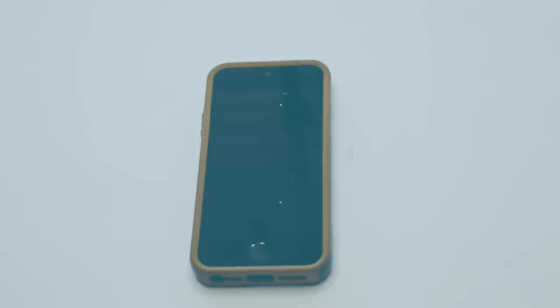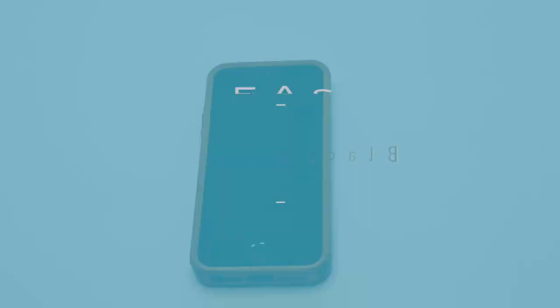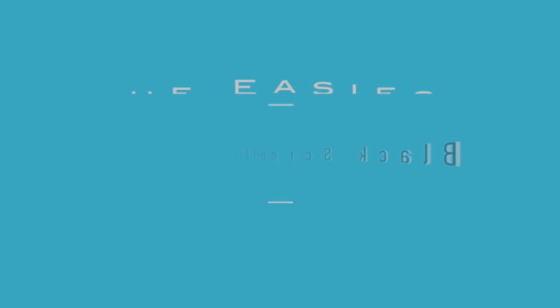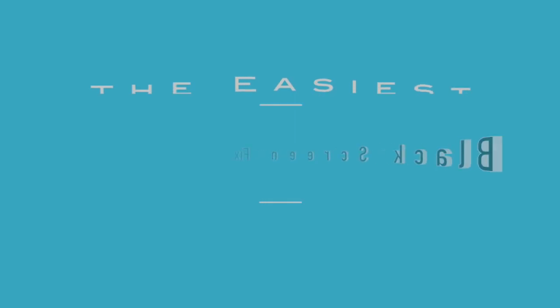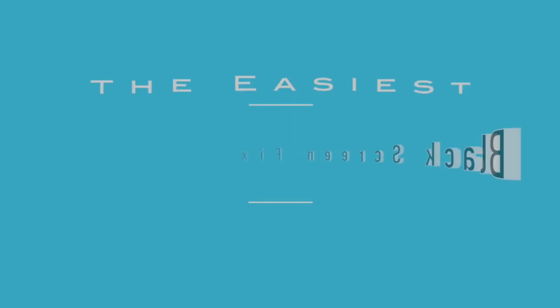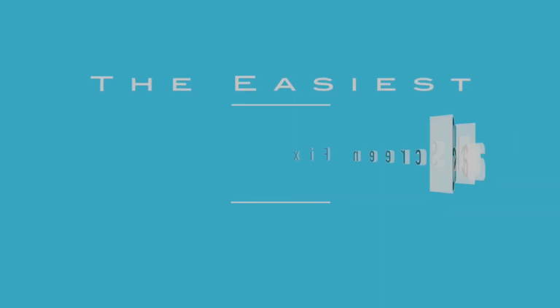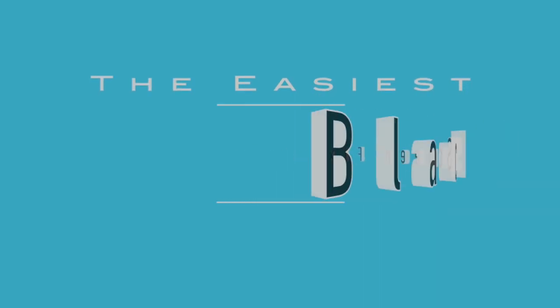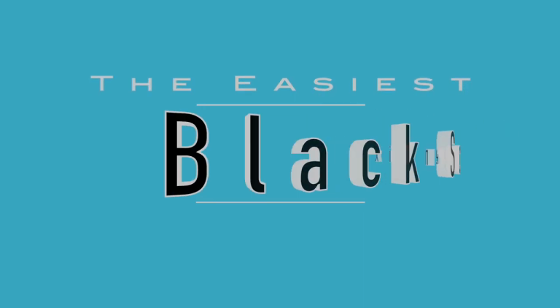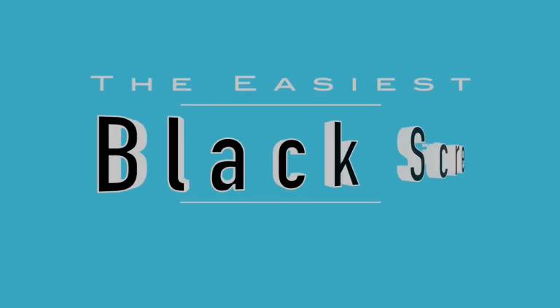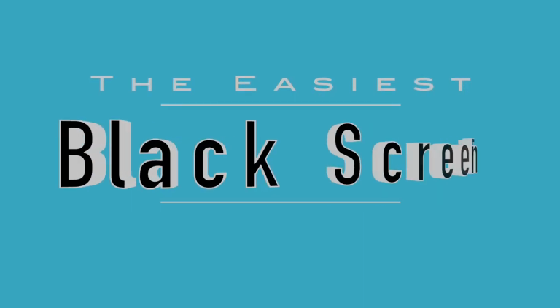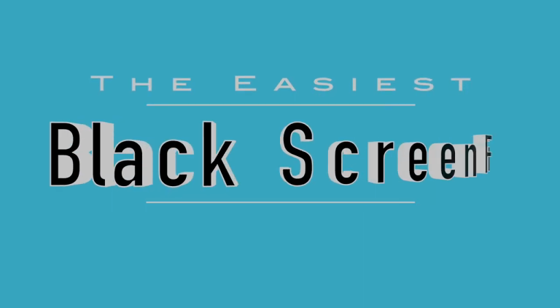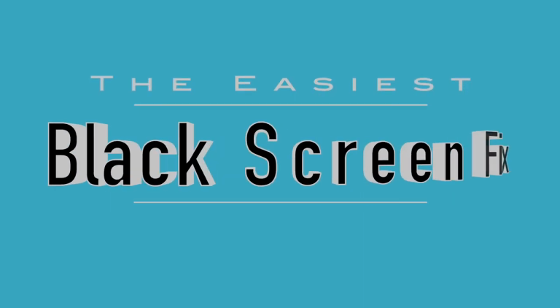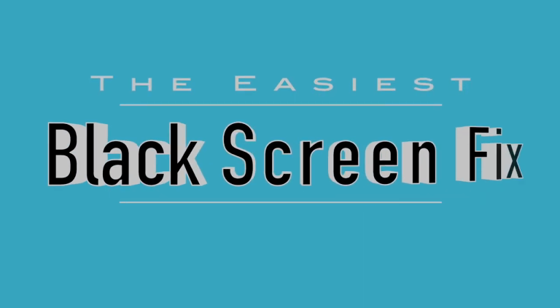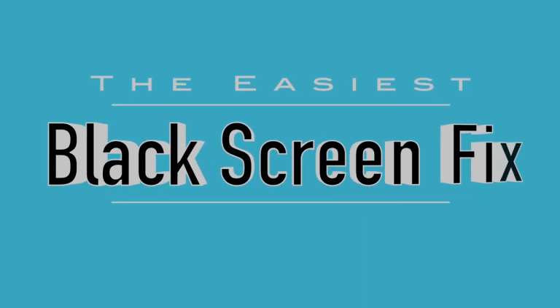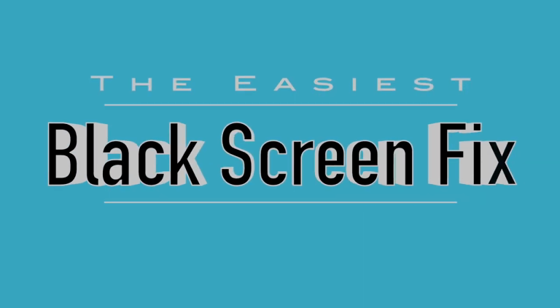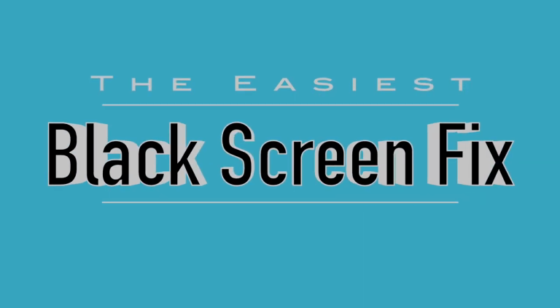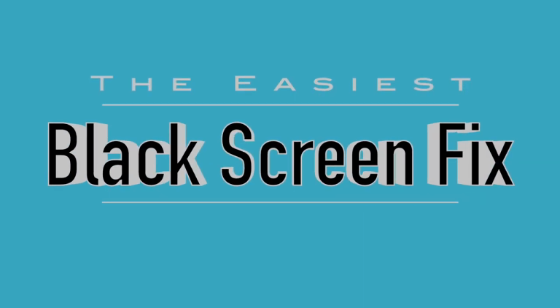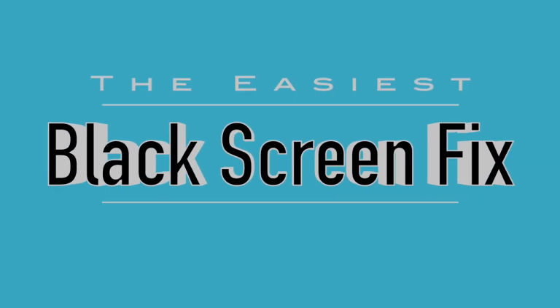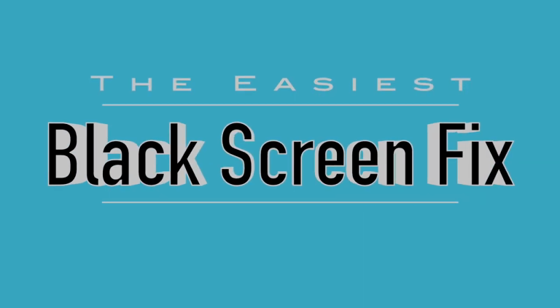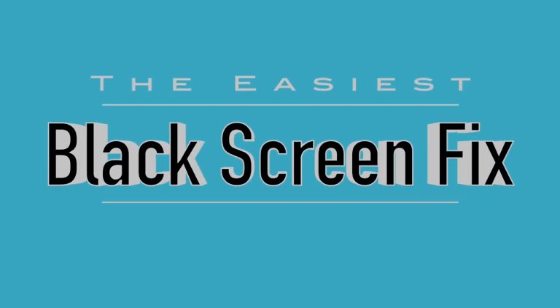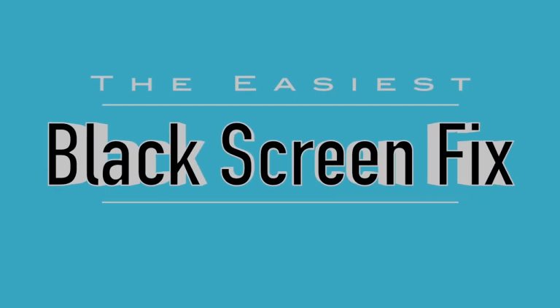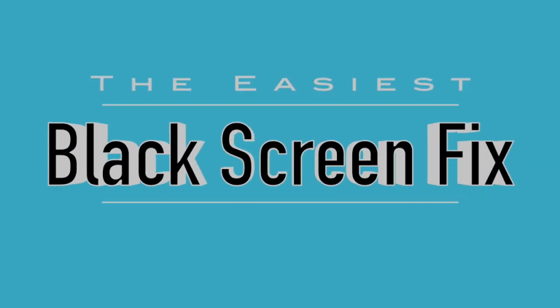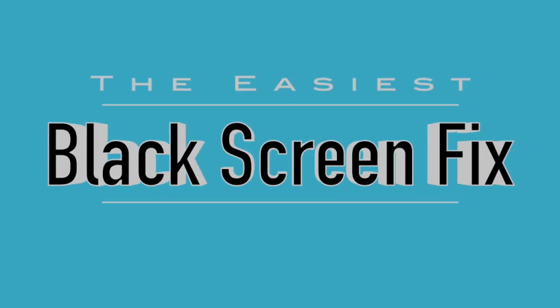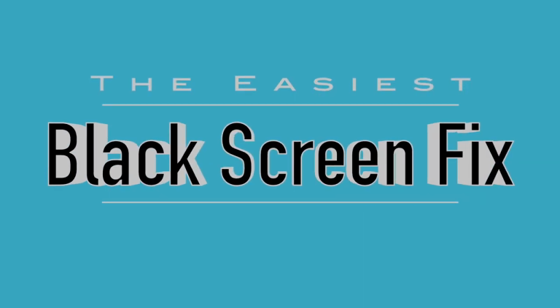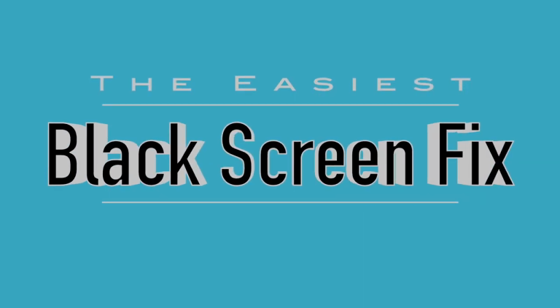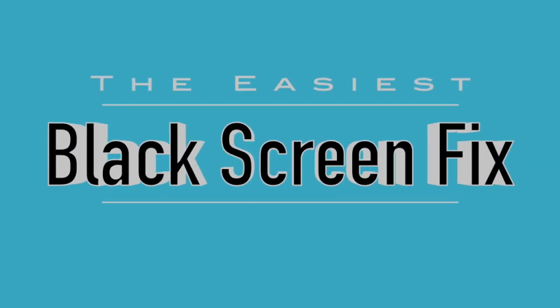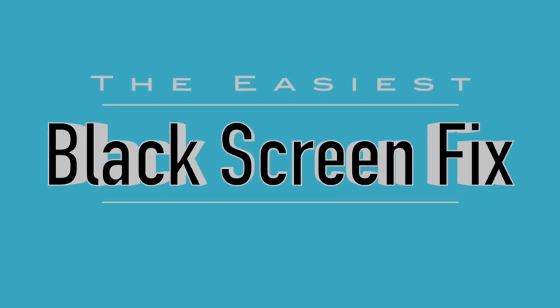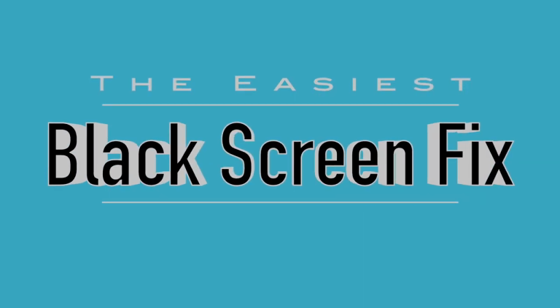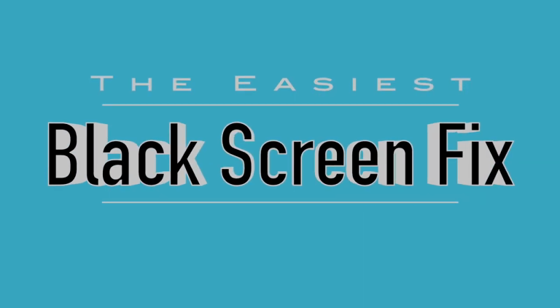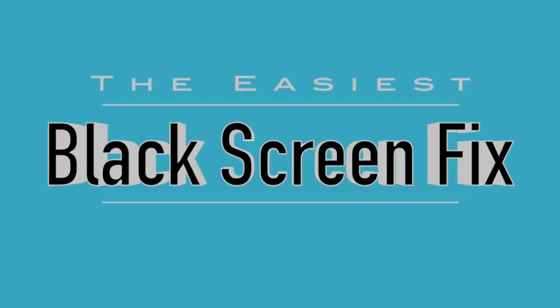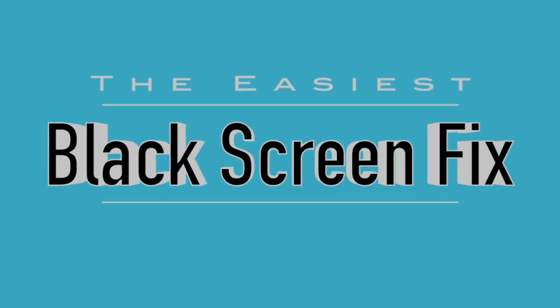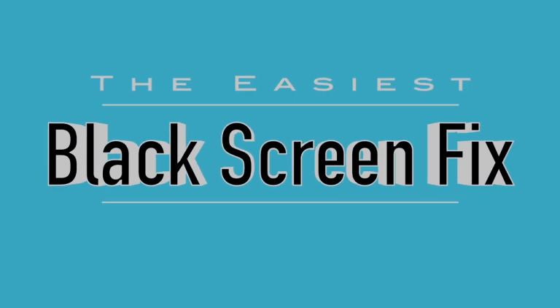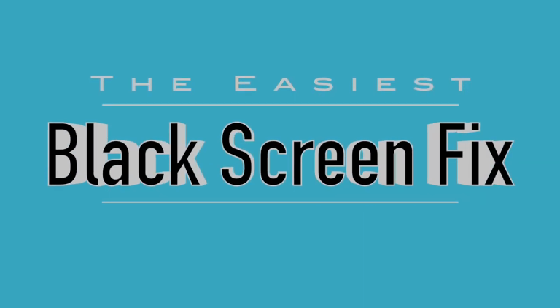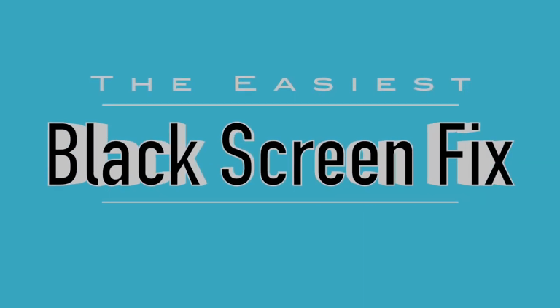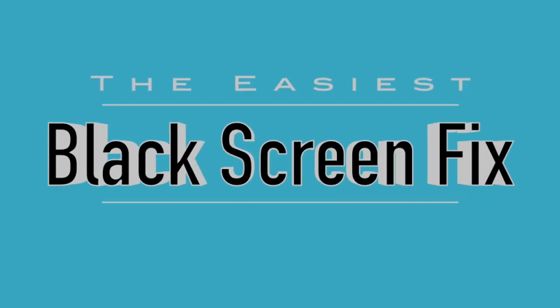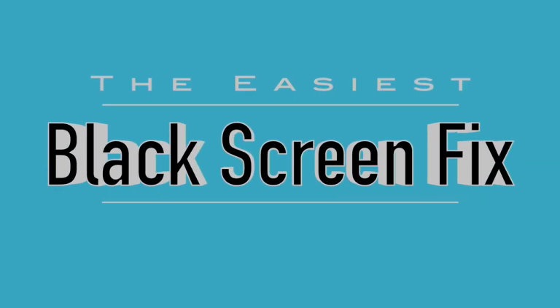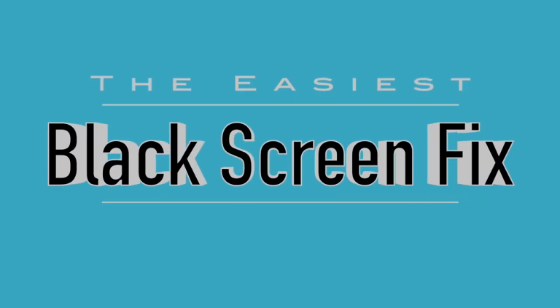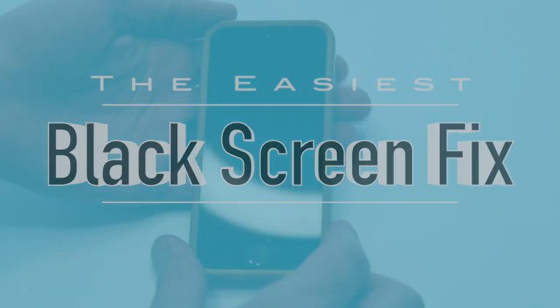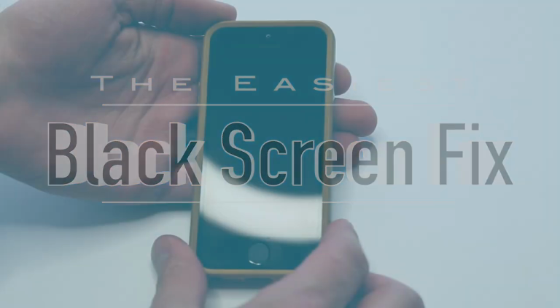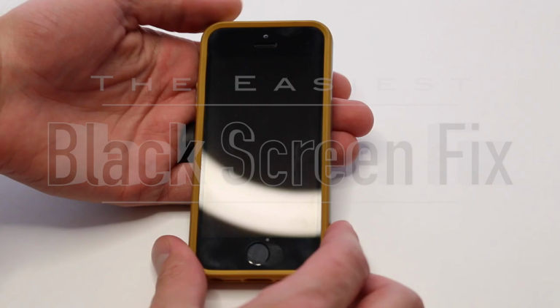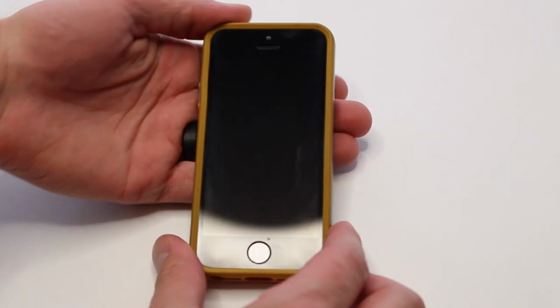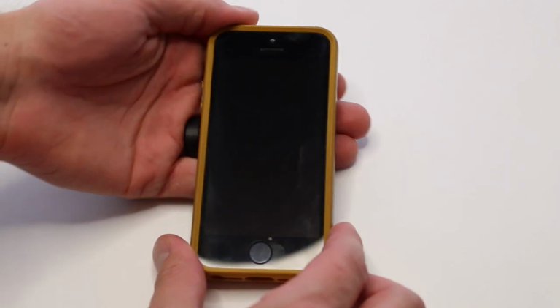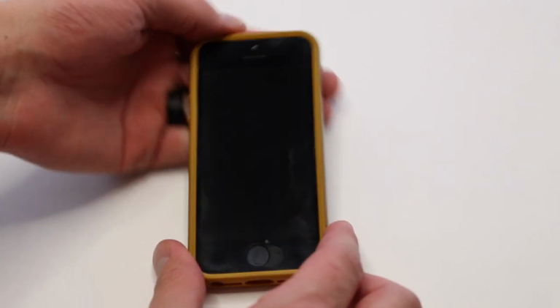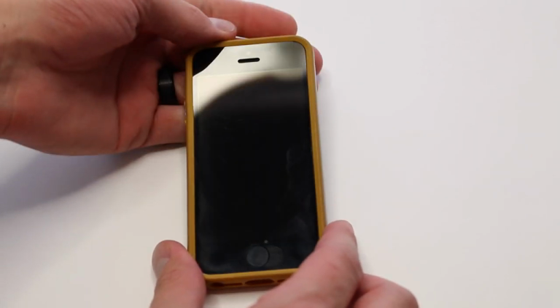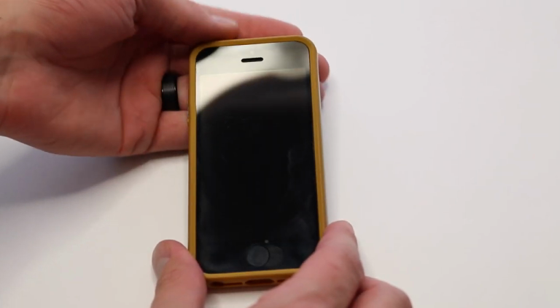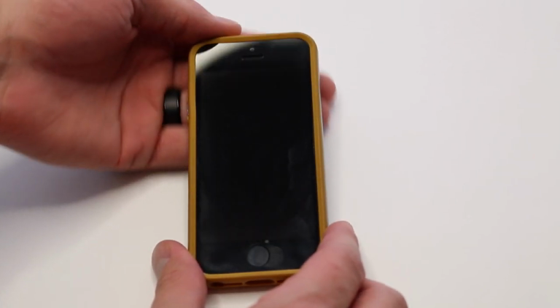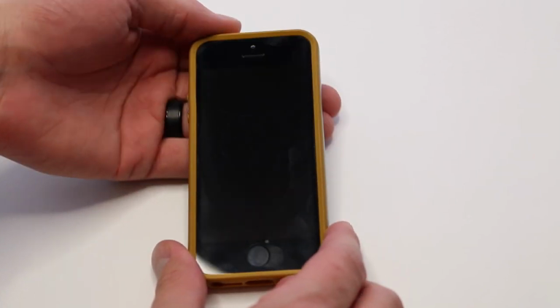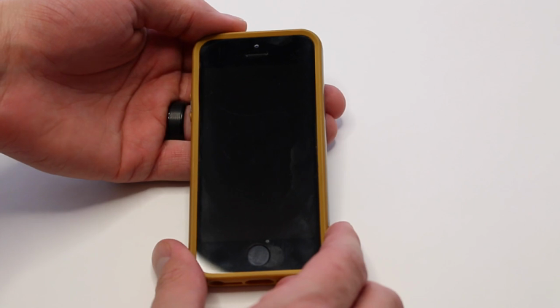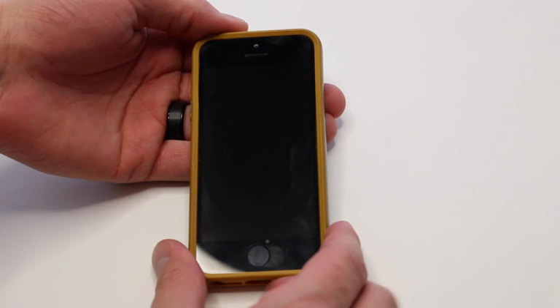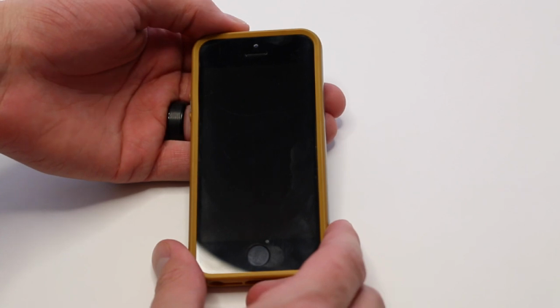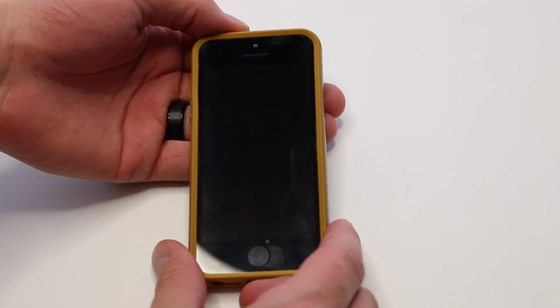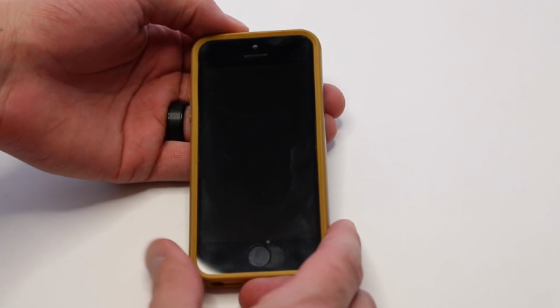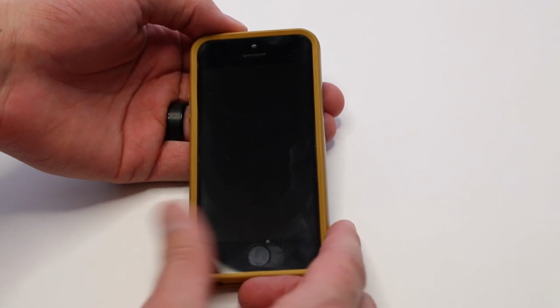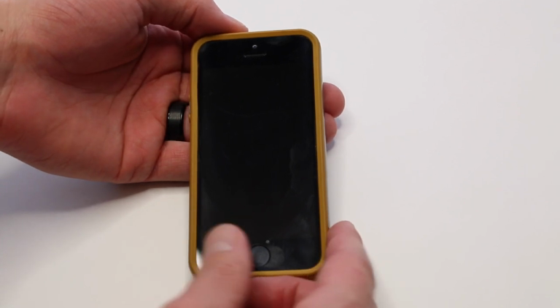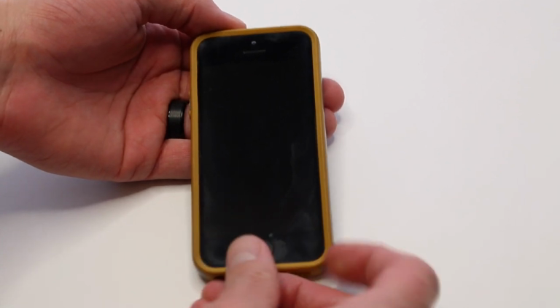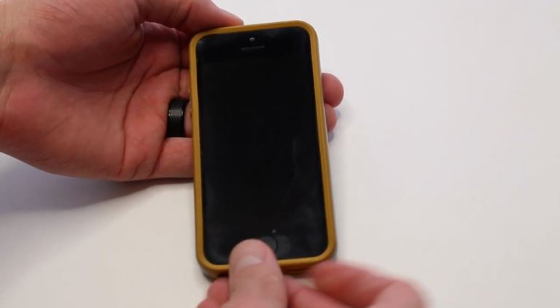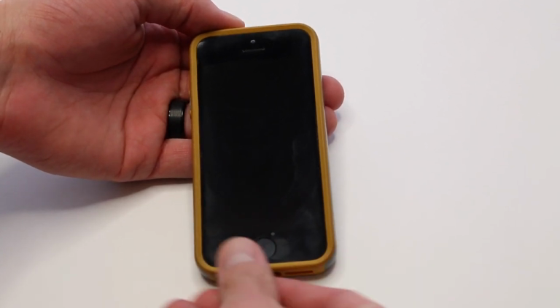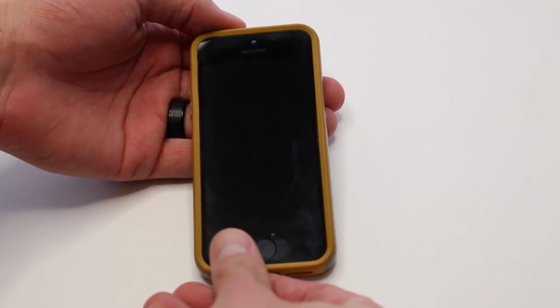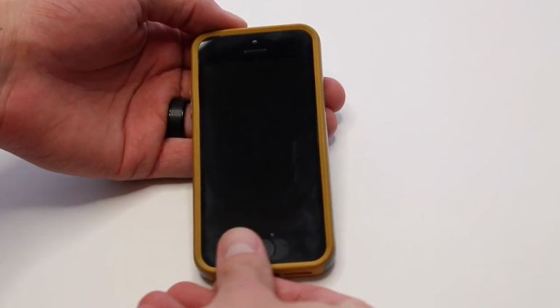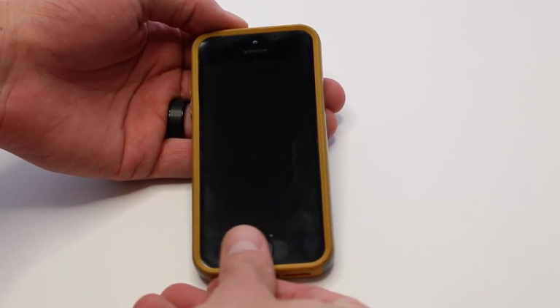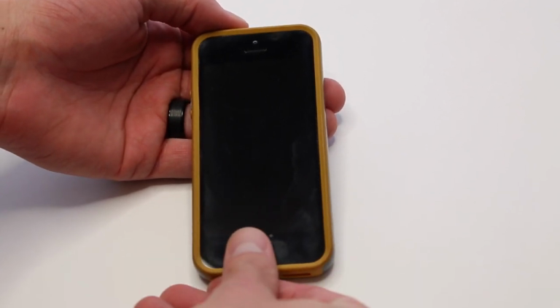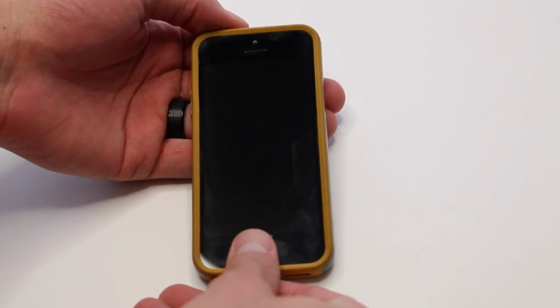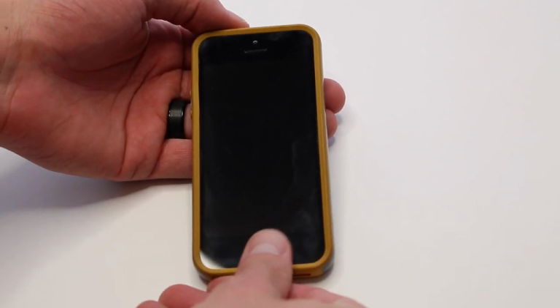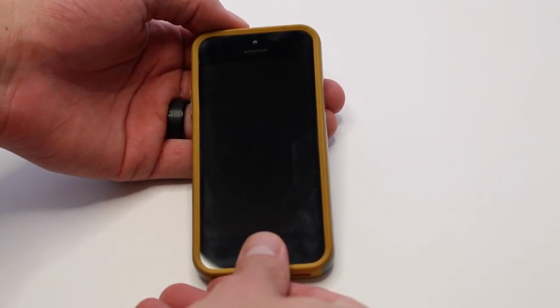I've had a lot of people ask me how to do this, so this super short video is going to show you the easiest way to fix your iPhone if the screen goes black.